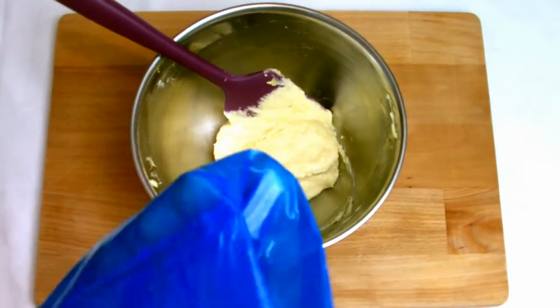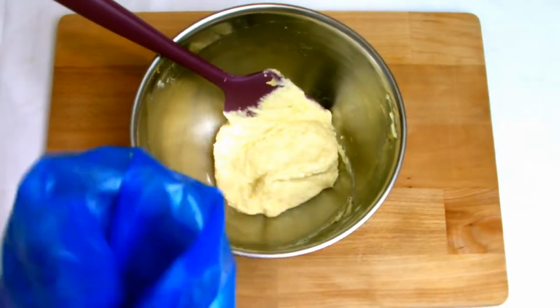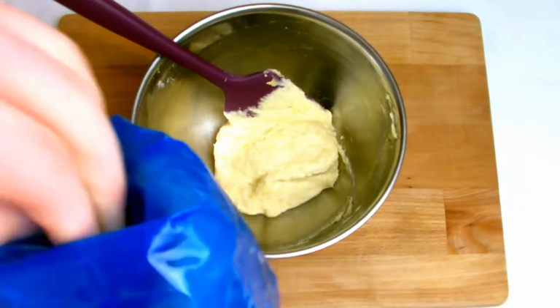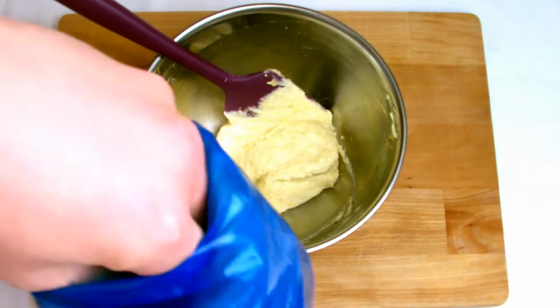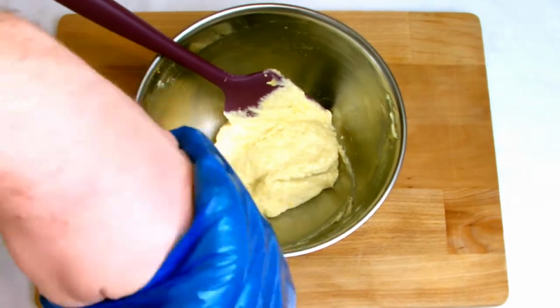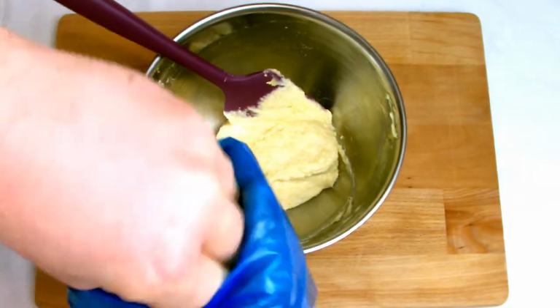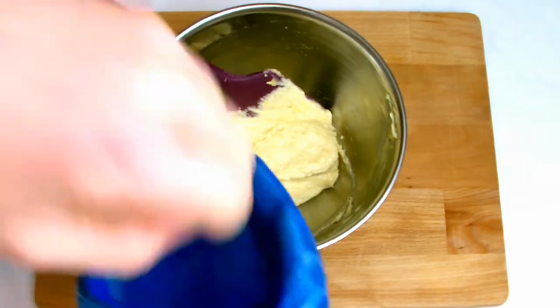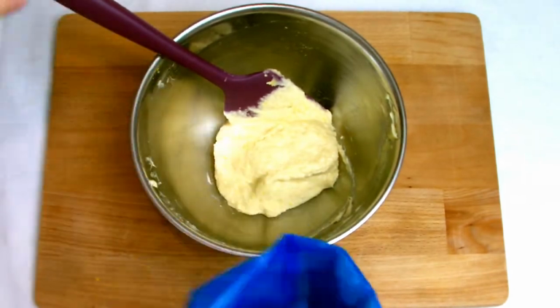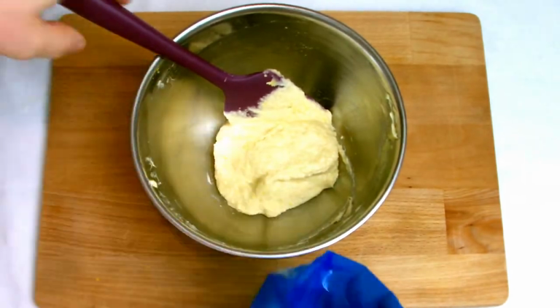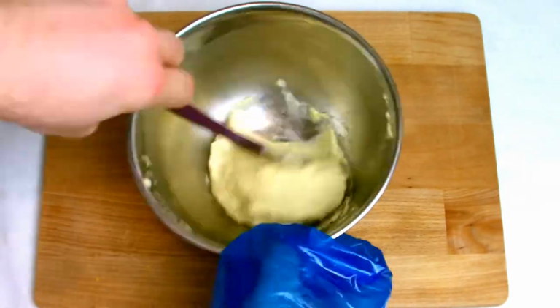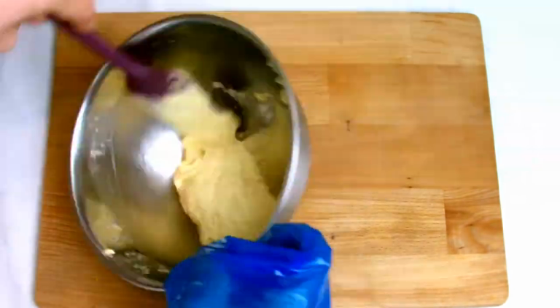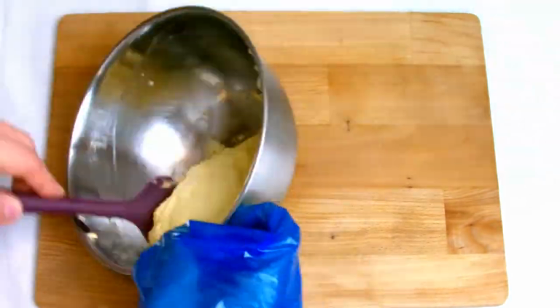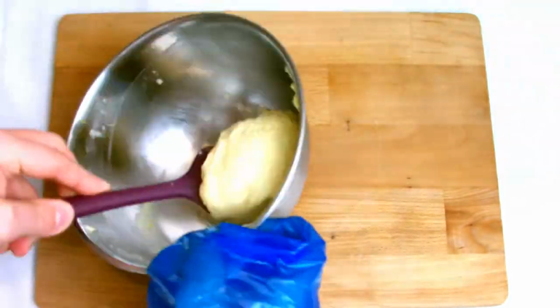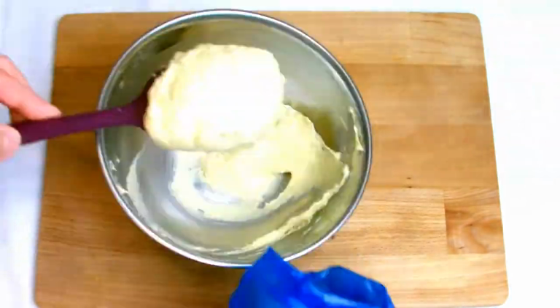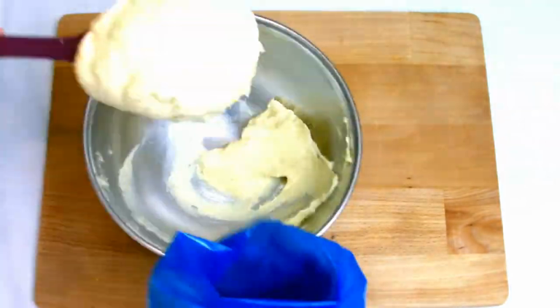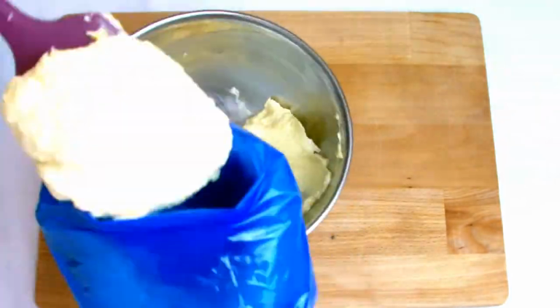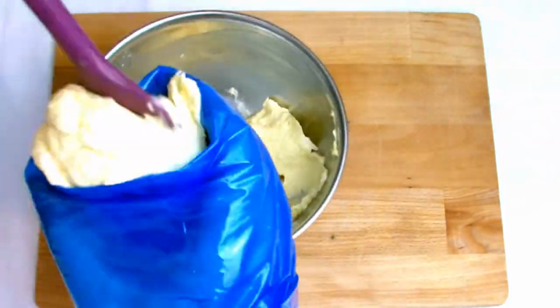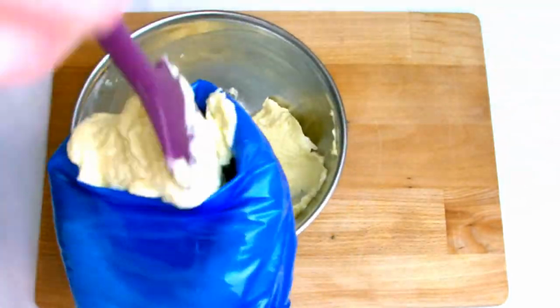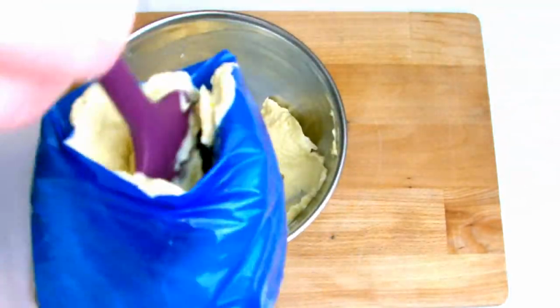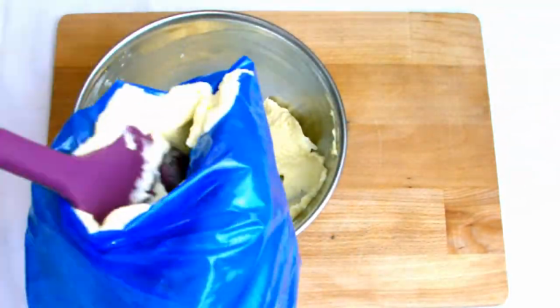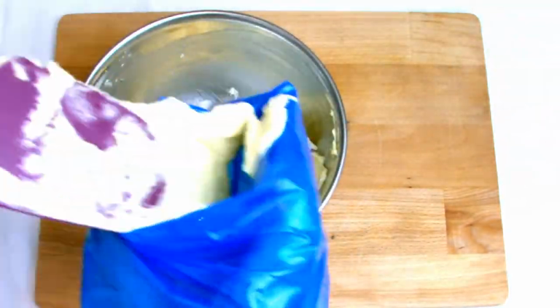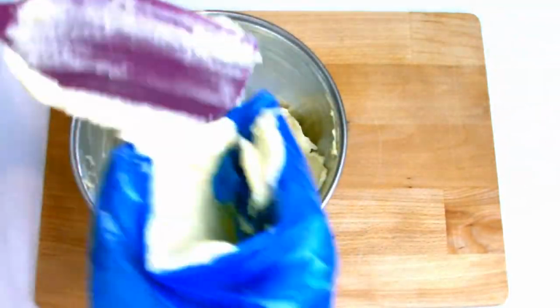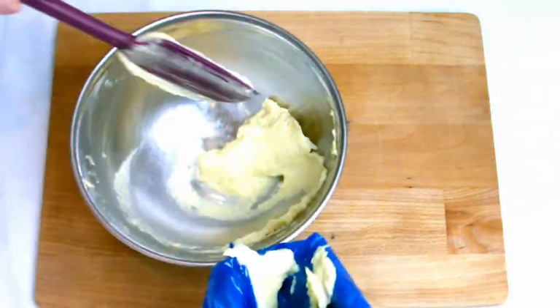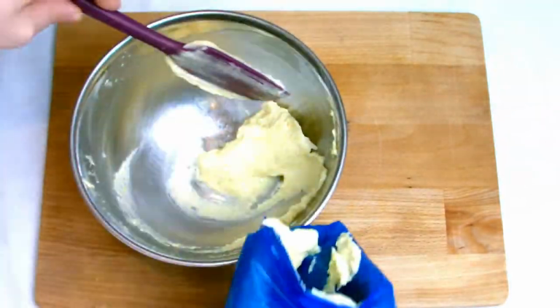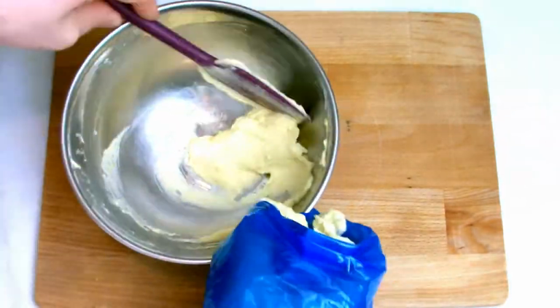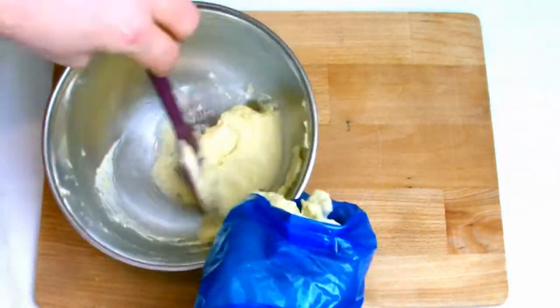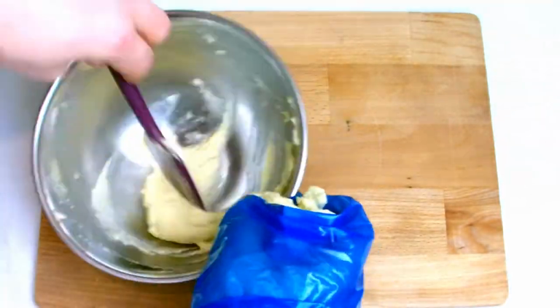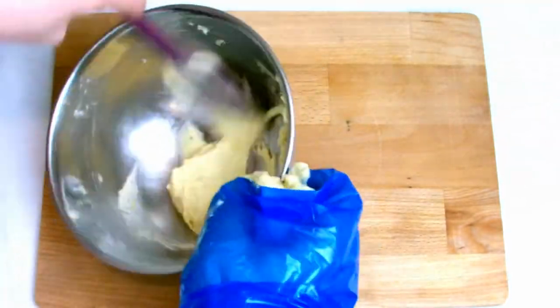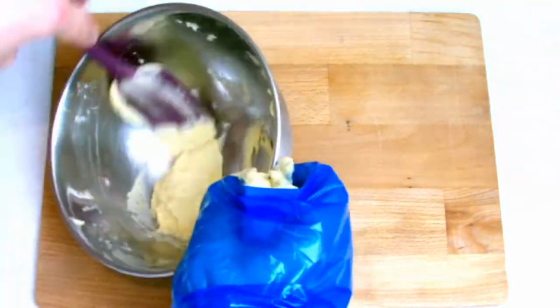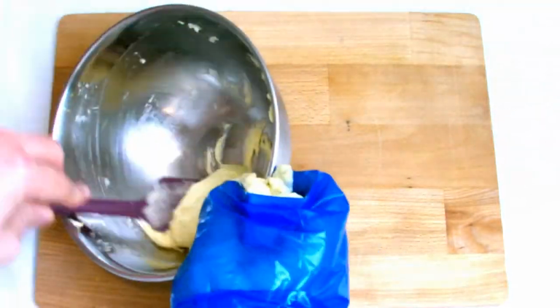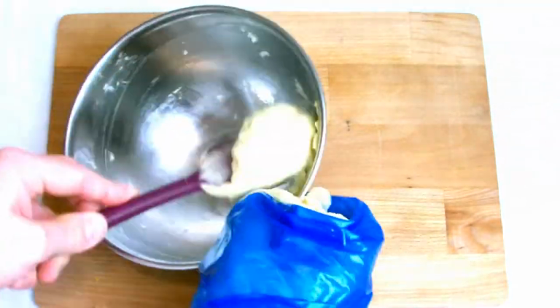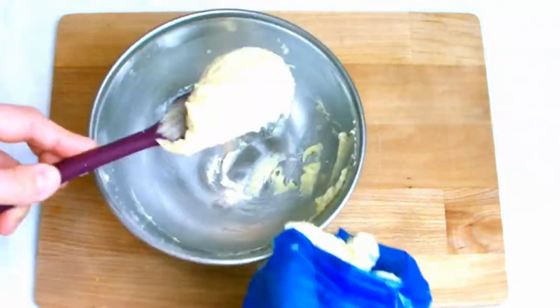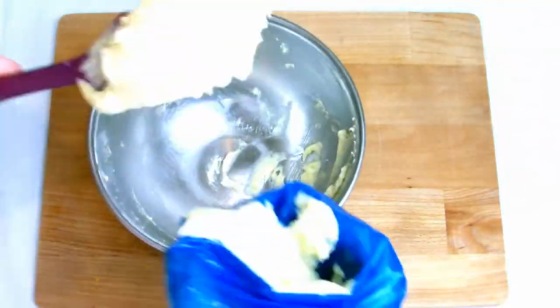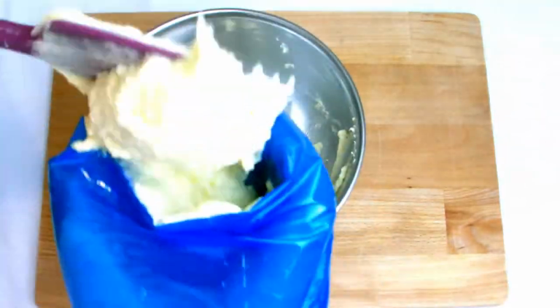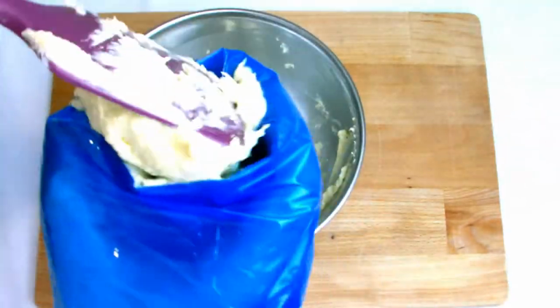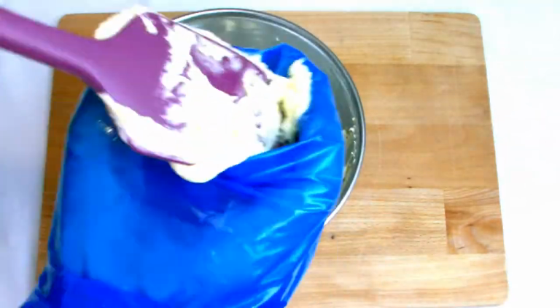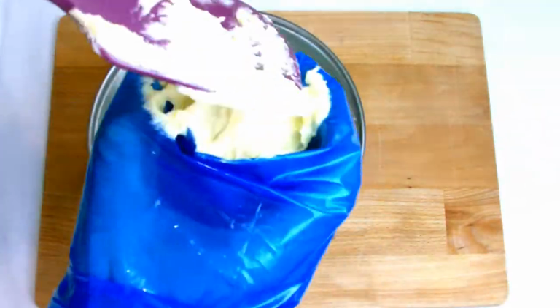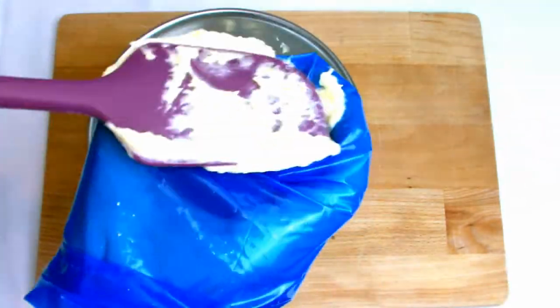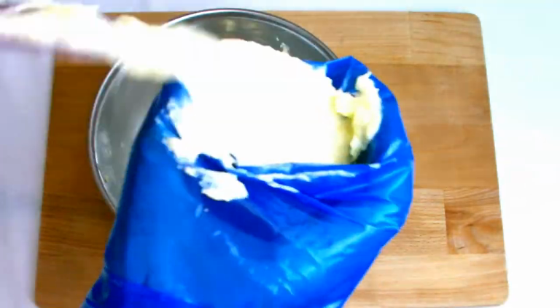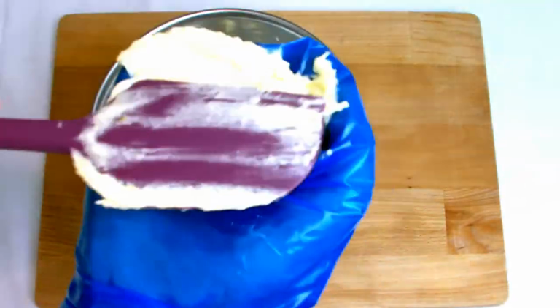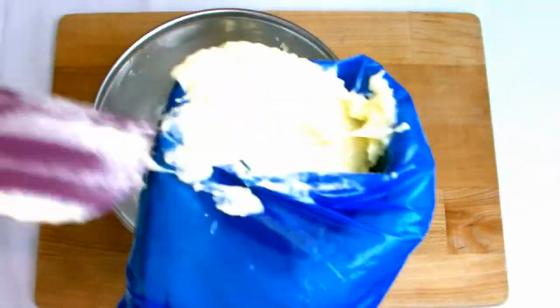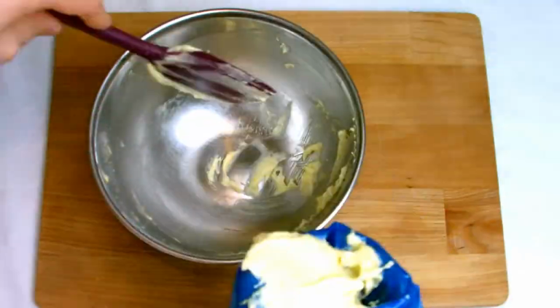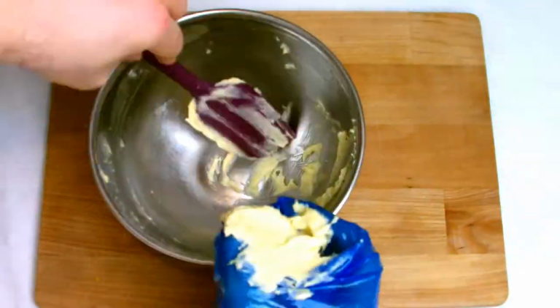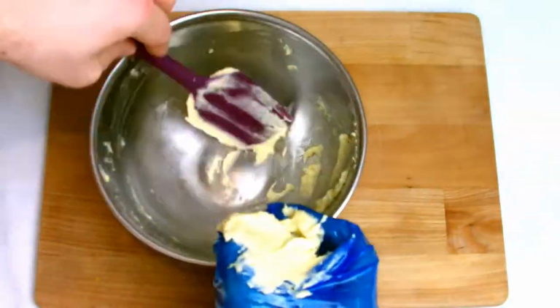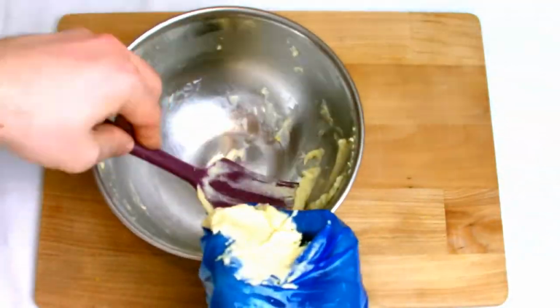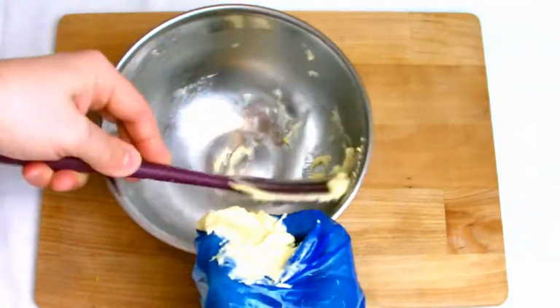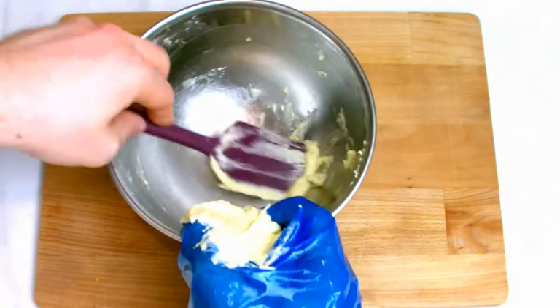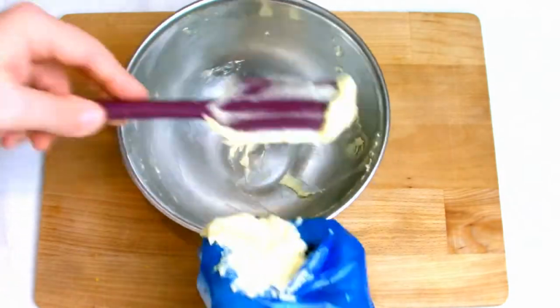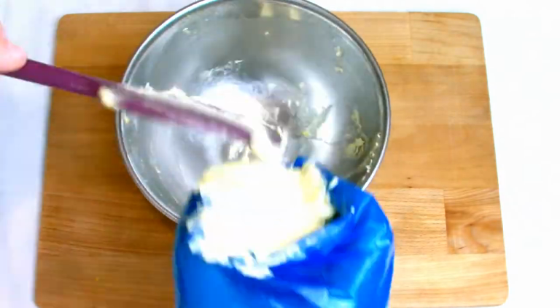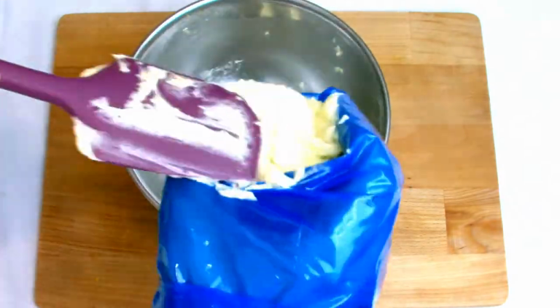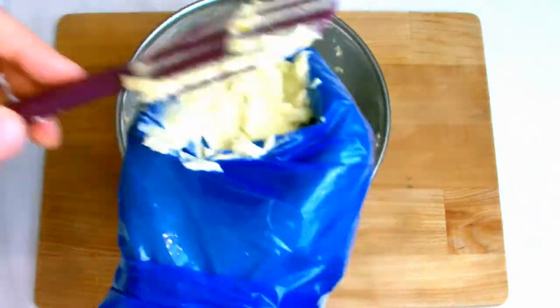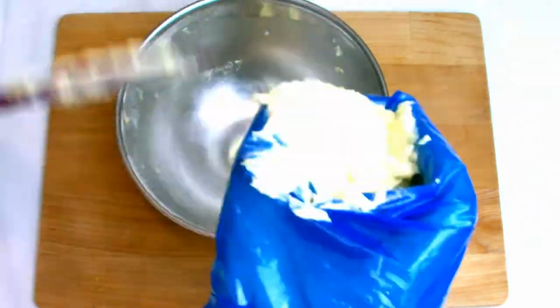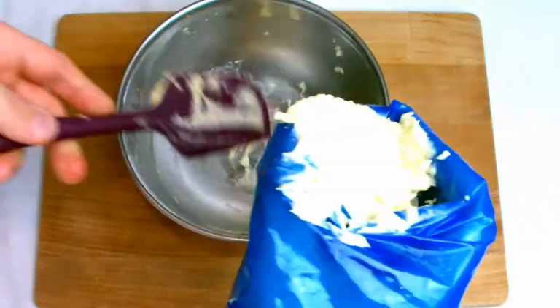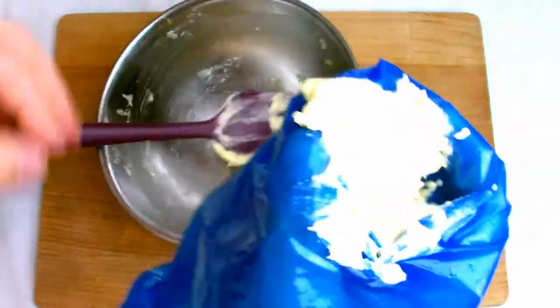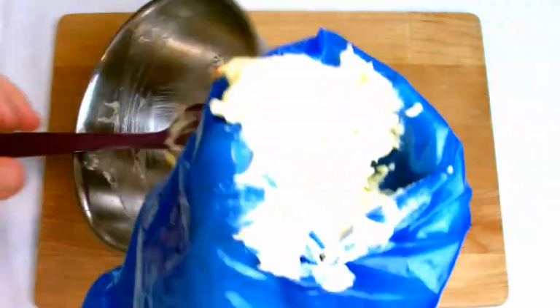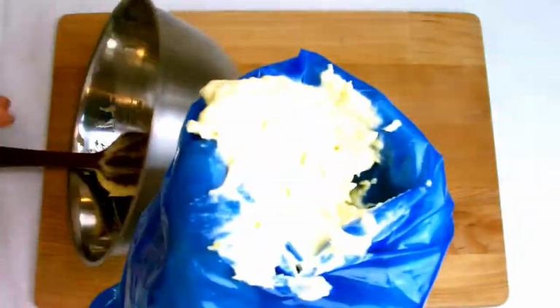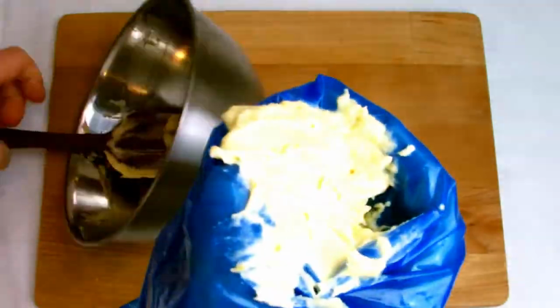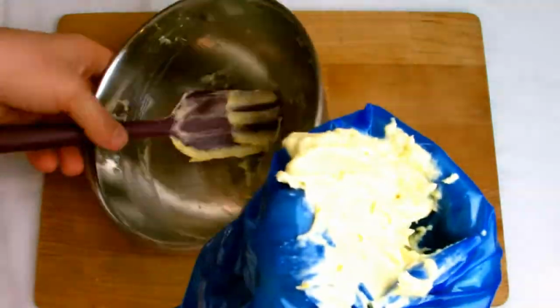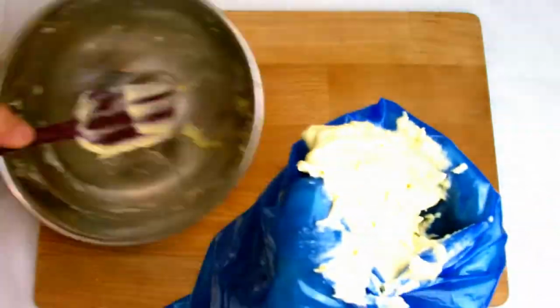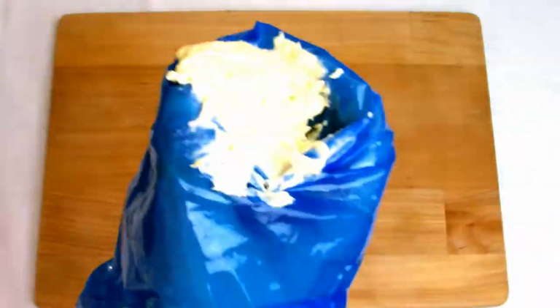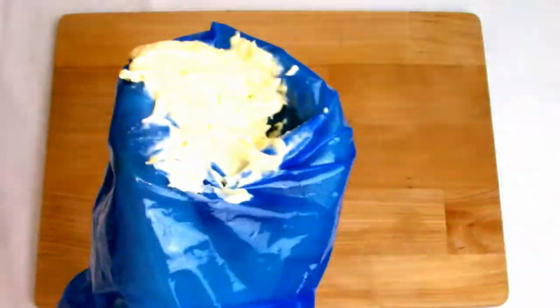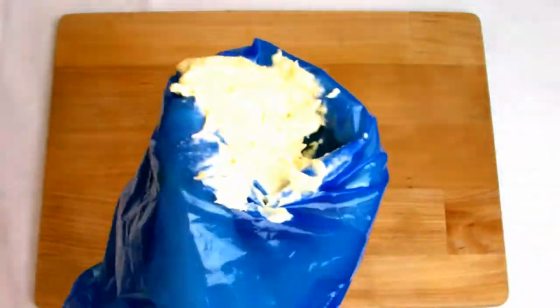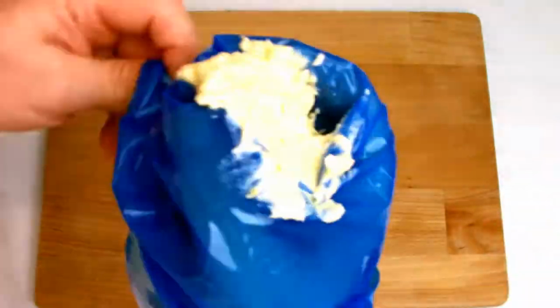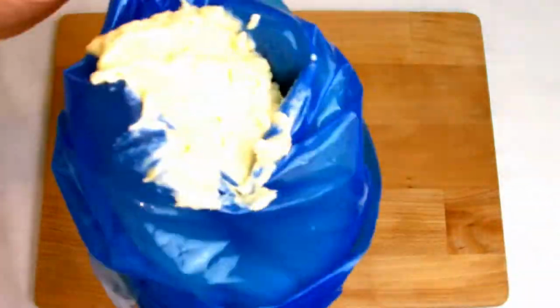Transfer your frangipan mix to a piping bag. You don't necessarily need a piping bag, although it does help with spreading the frangipan into your tart shells.